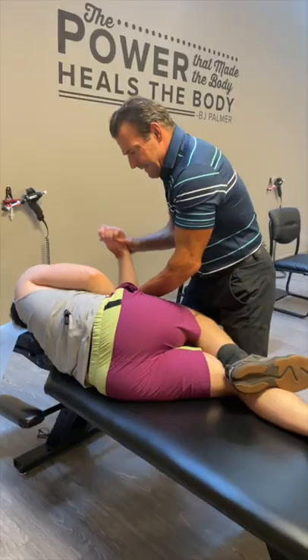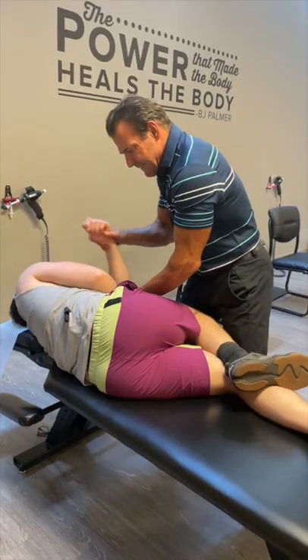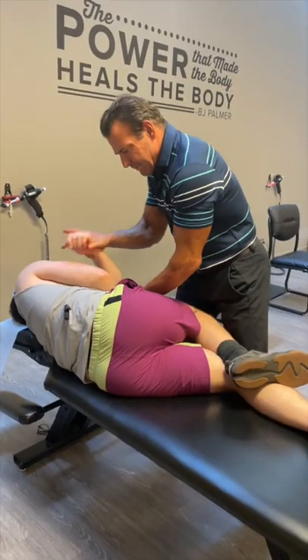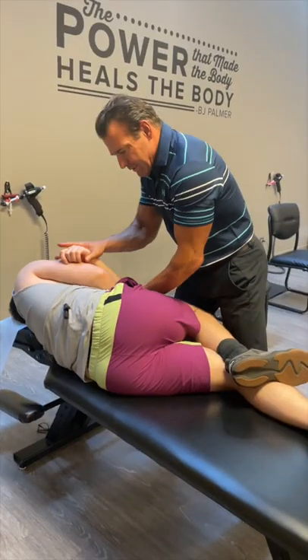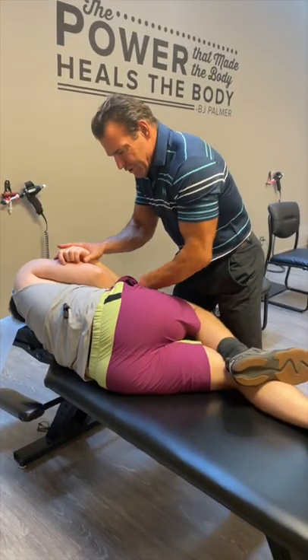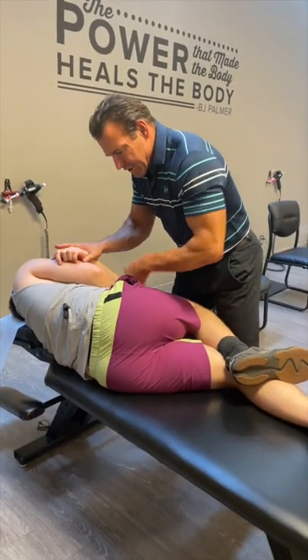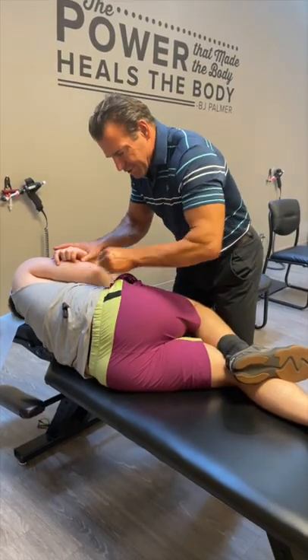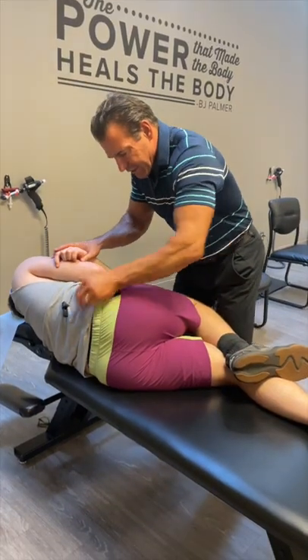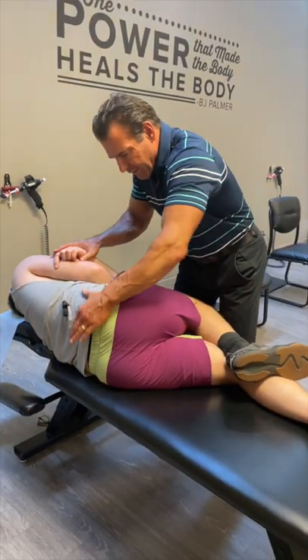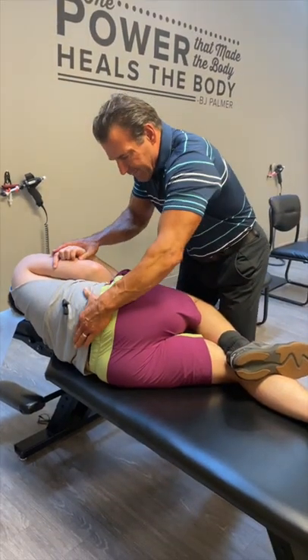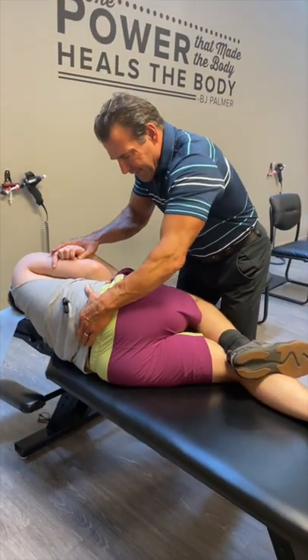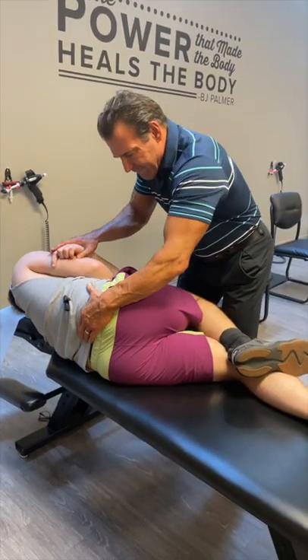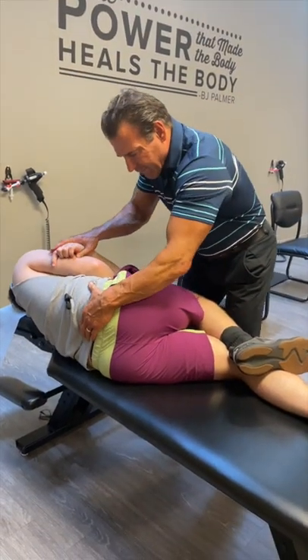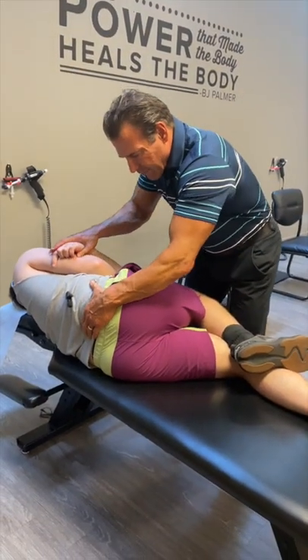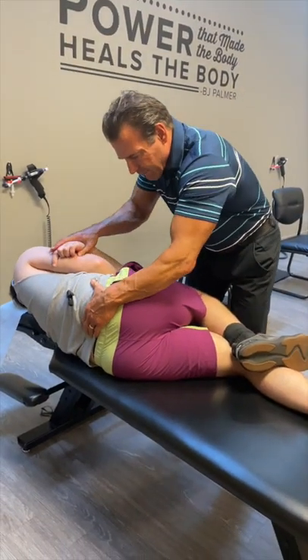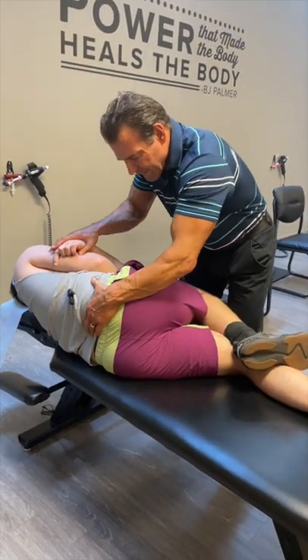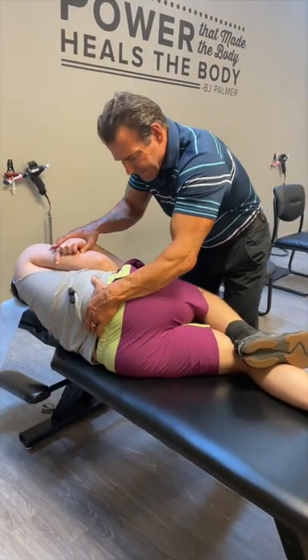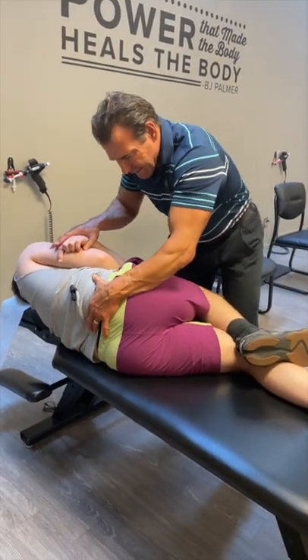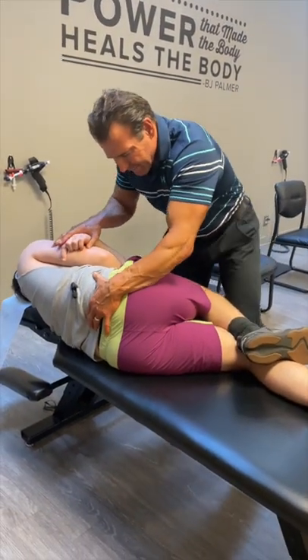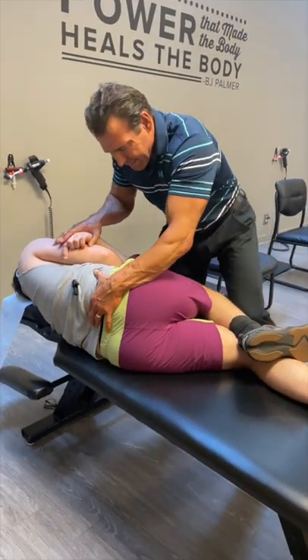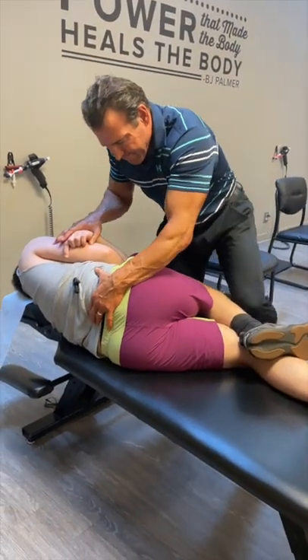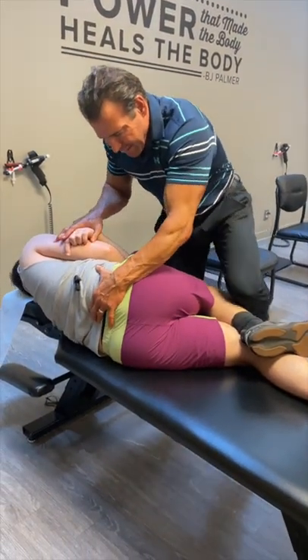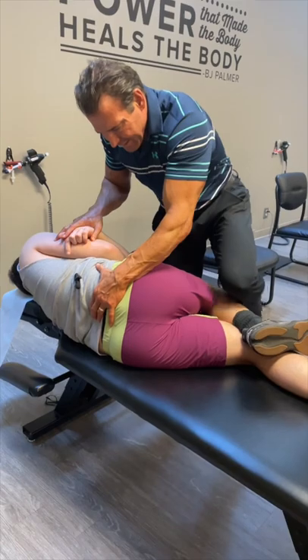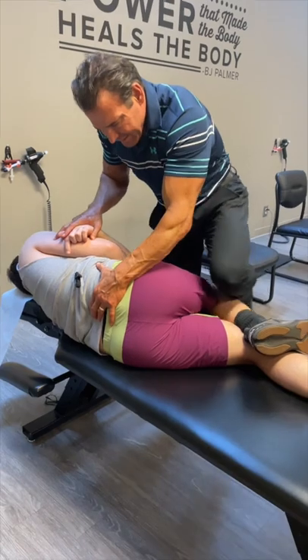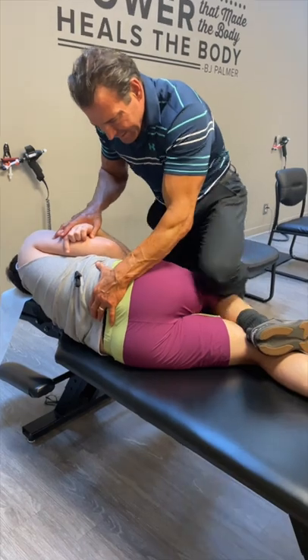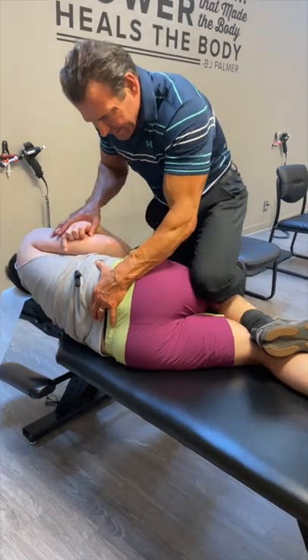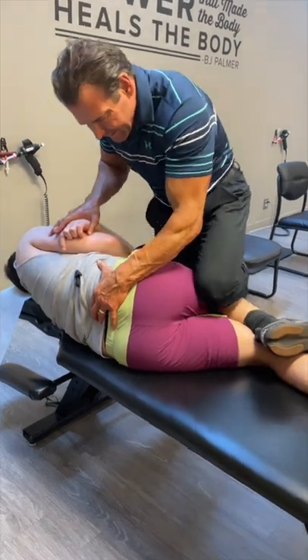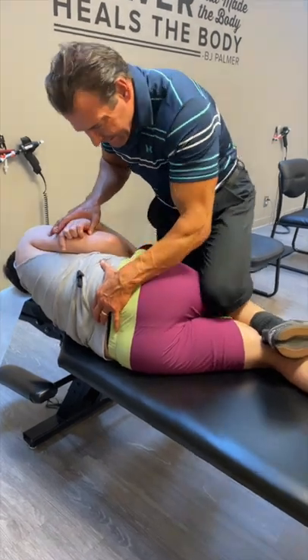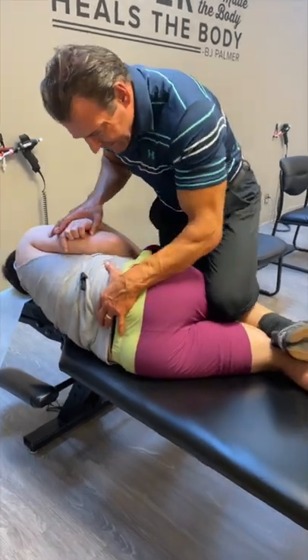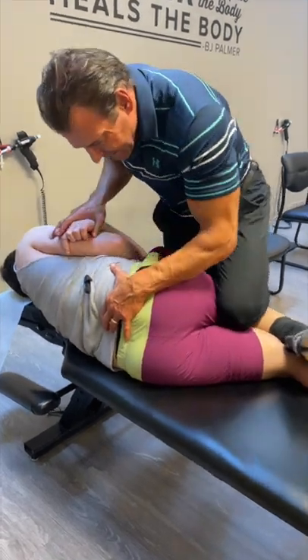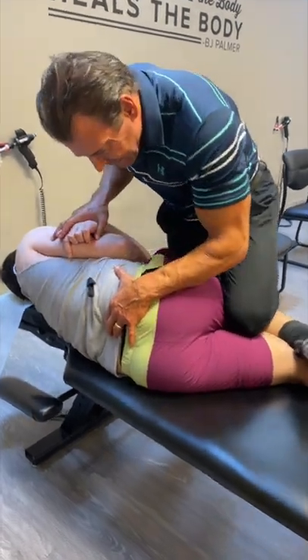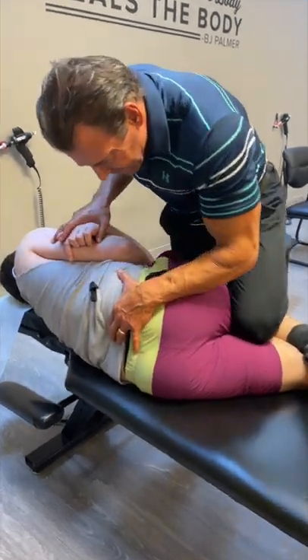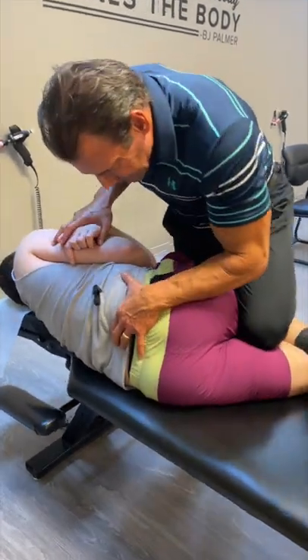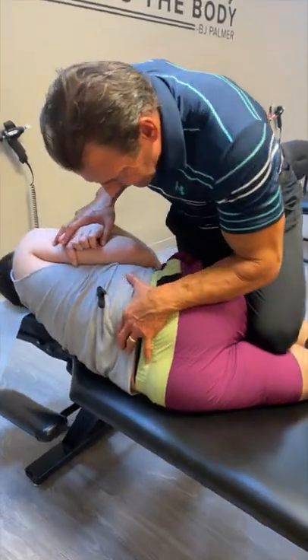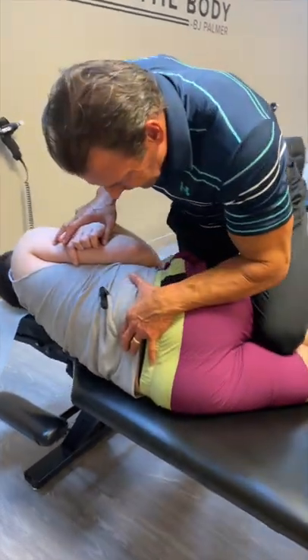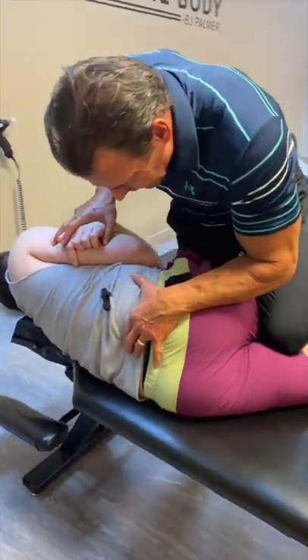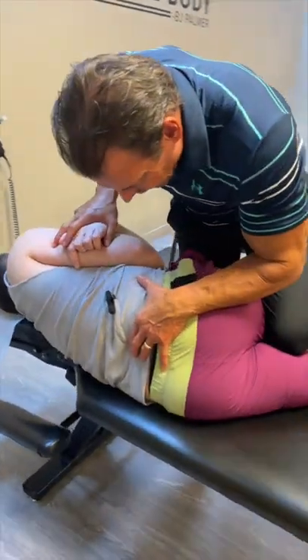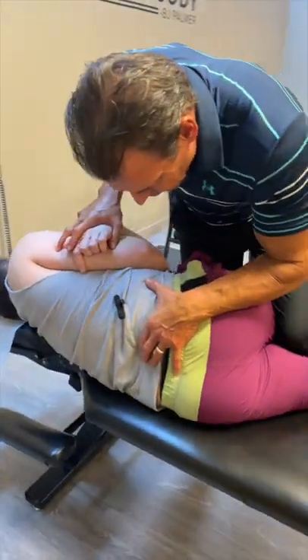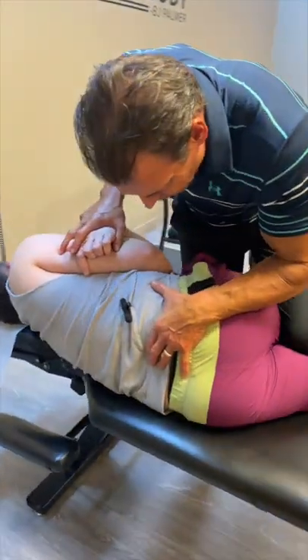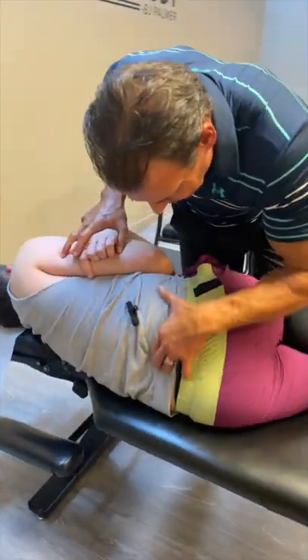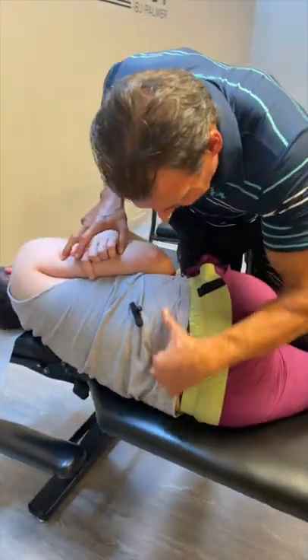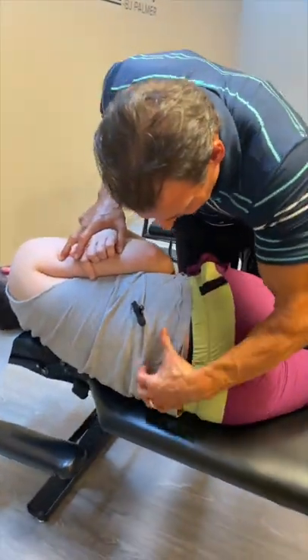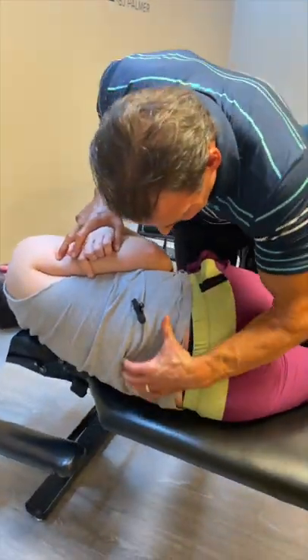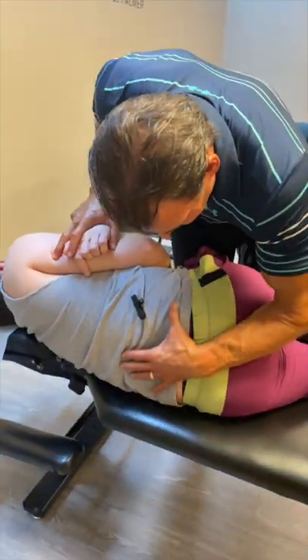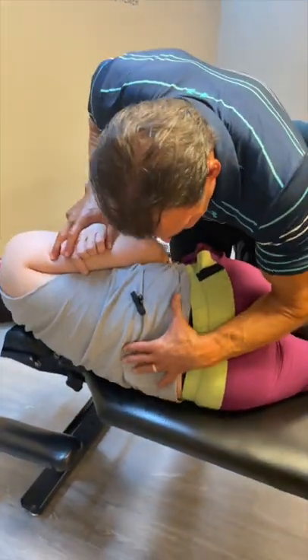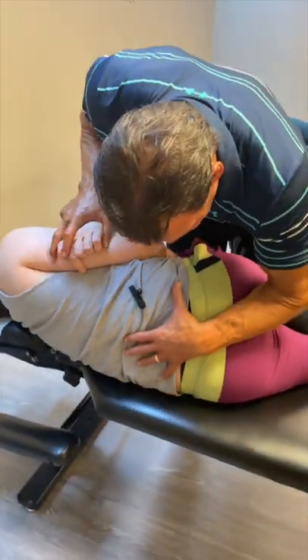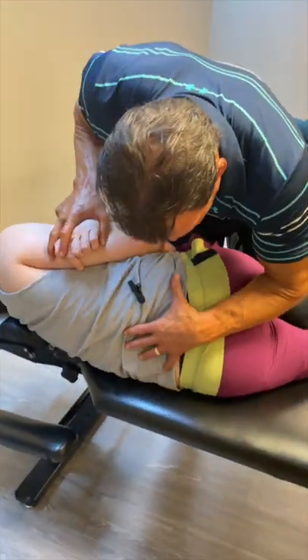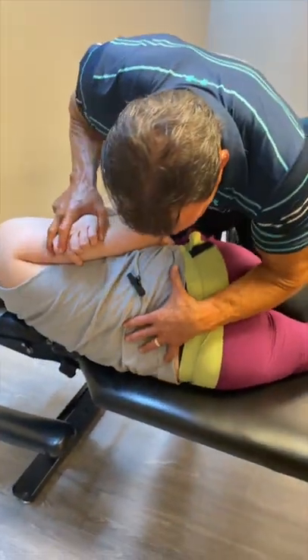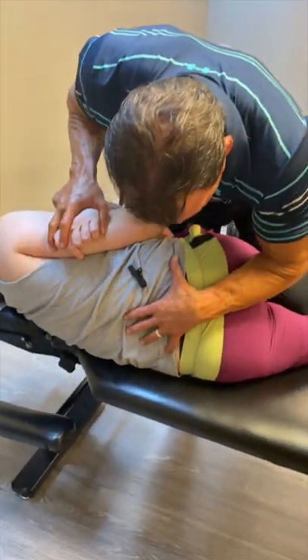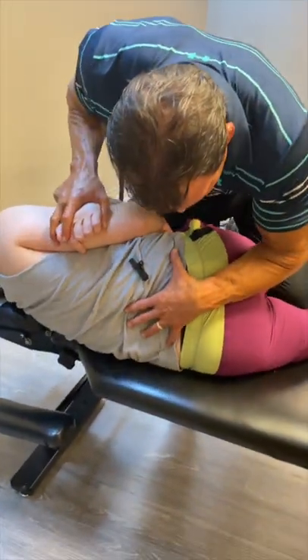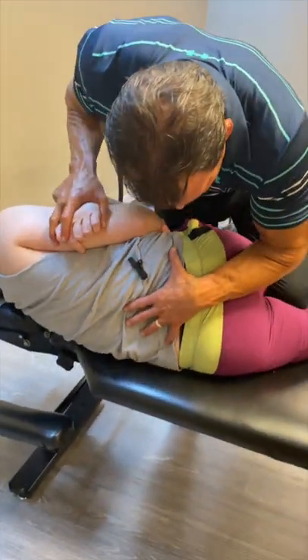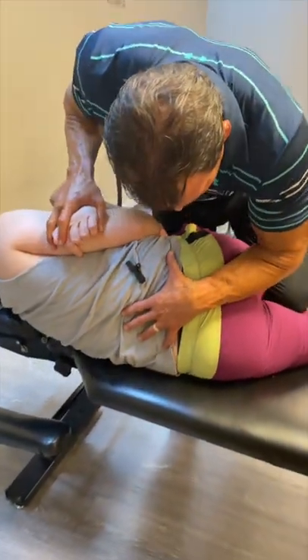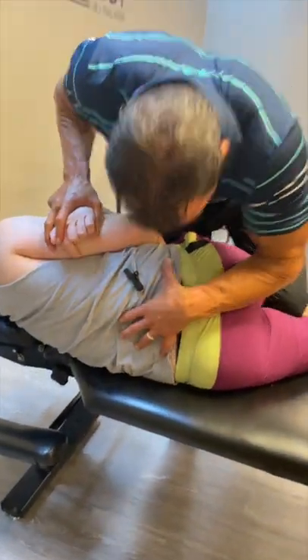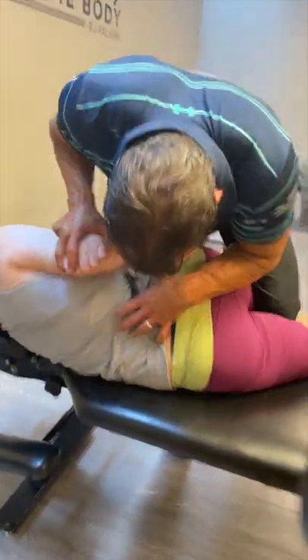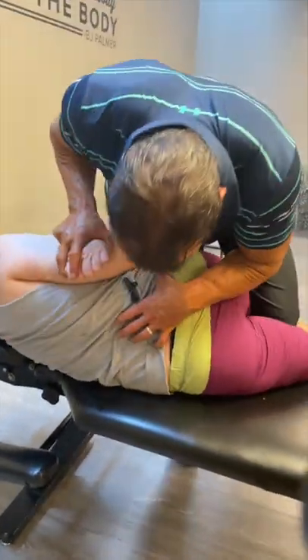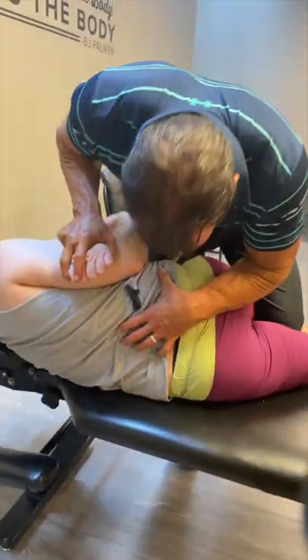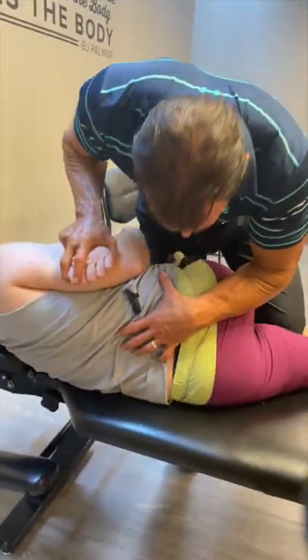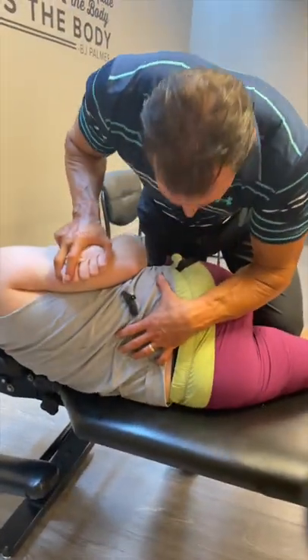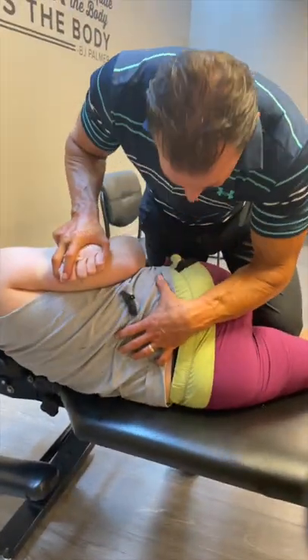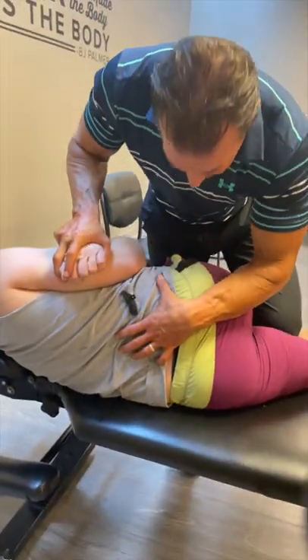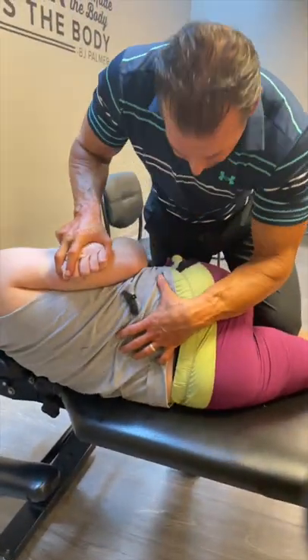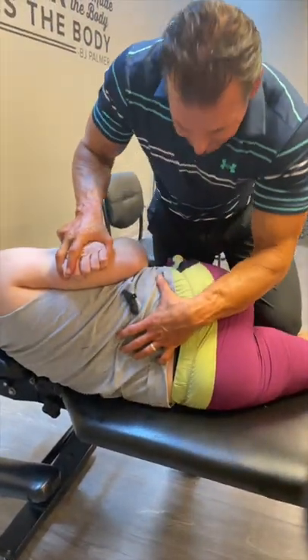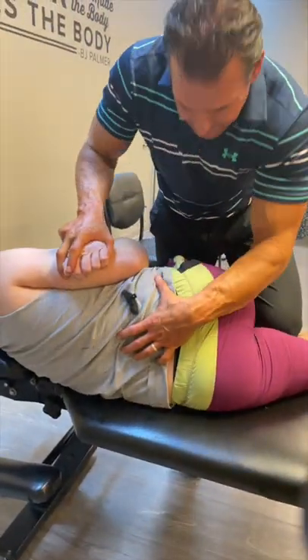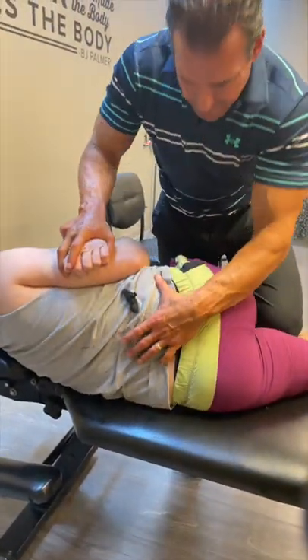I'm going to adjust your L5 vertebrae. Take a big breath in. Let it all the way out. Relax it. There we go.